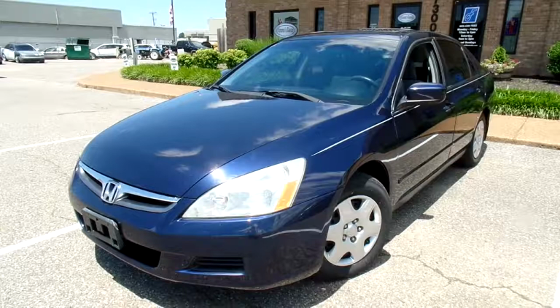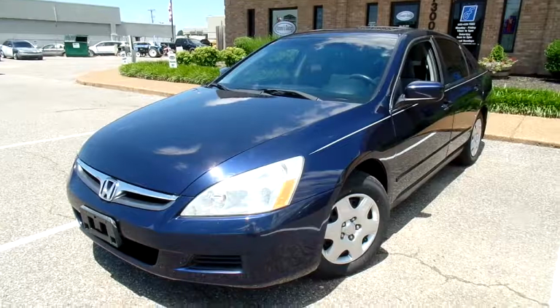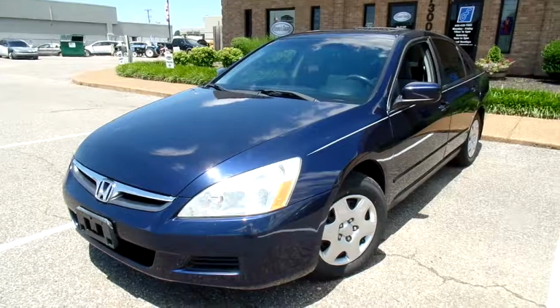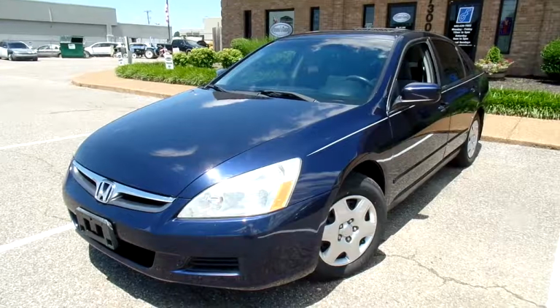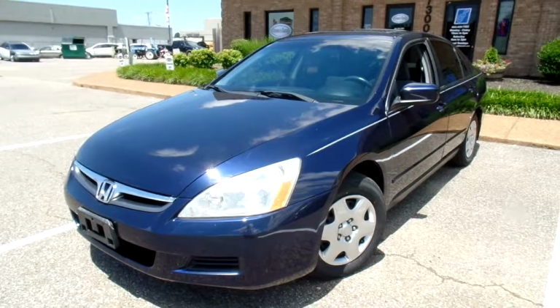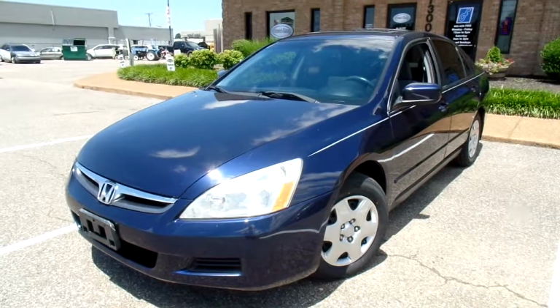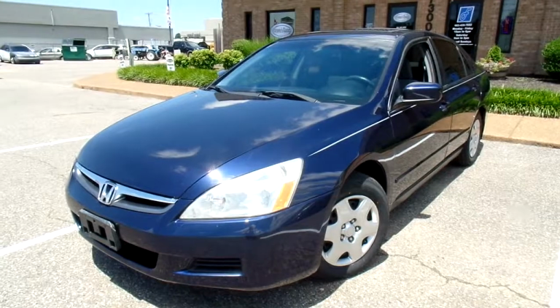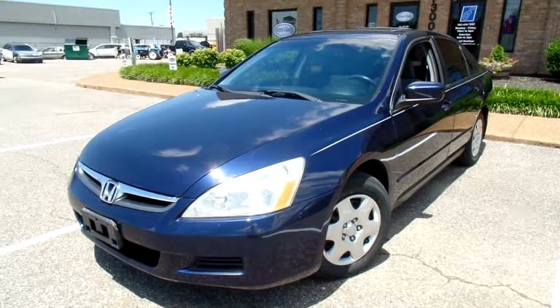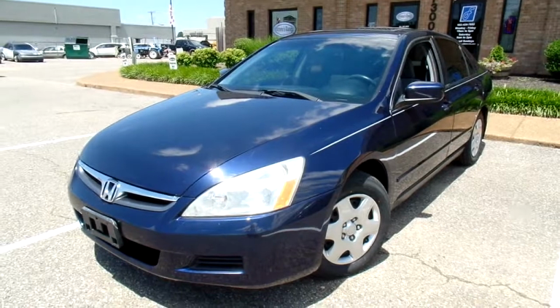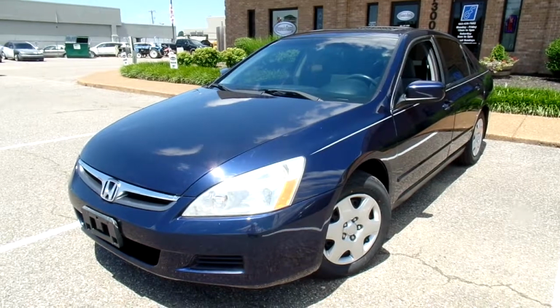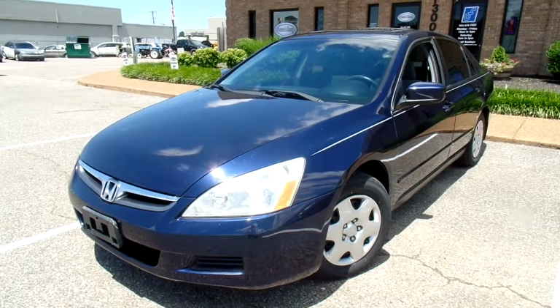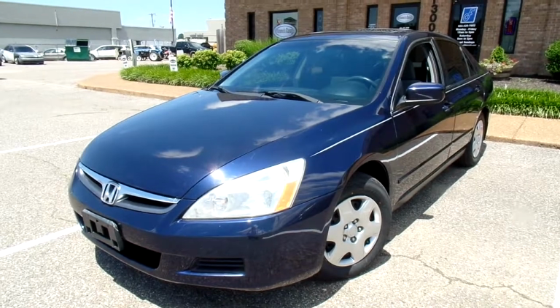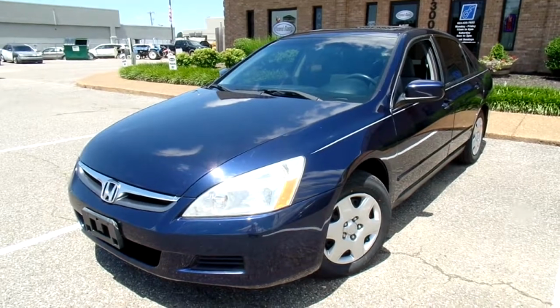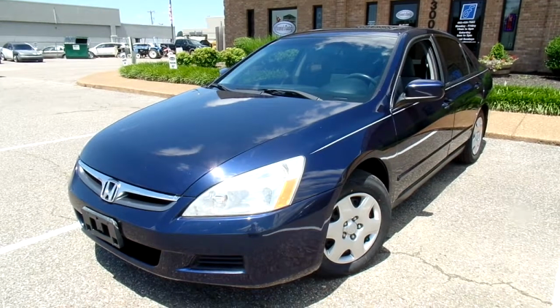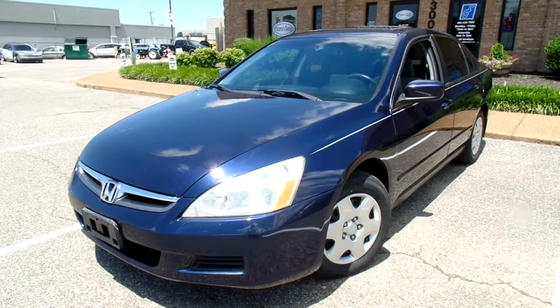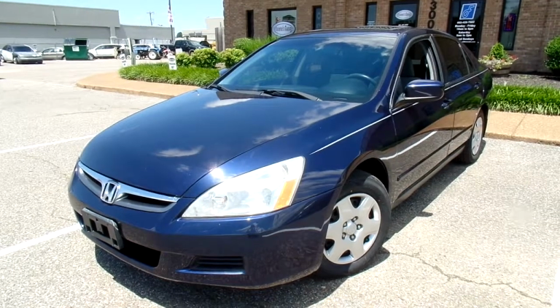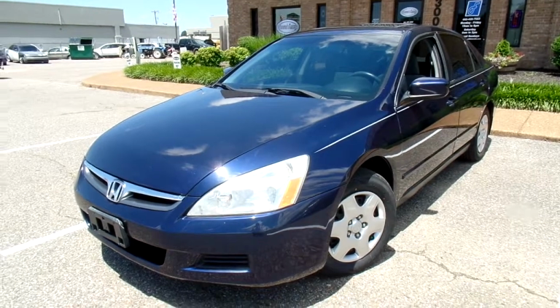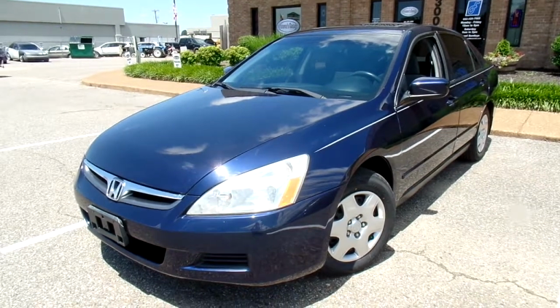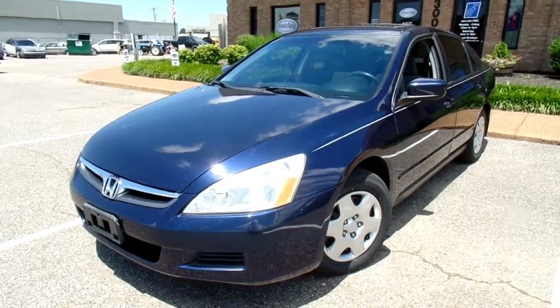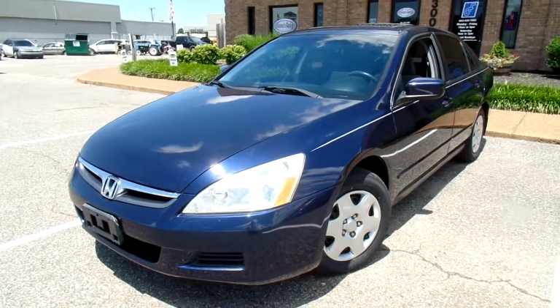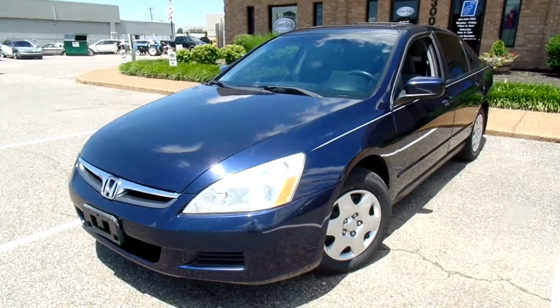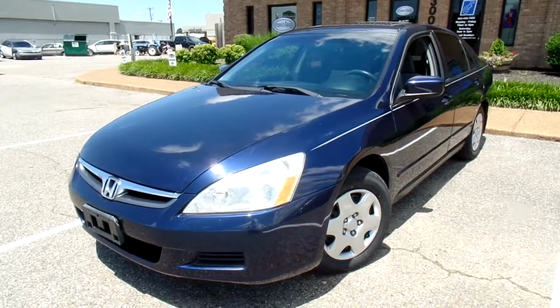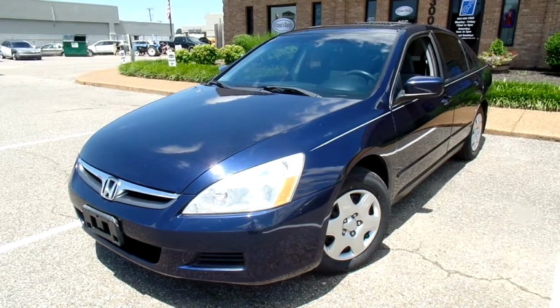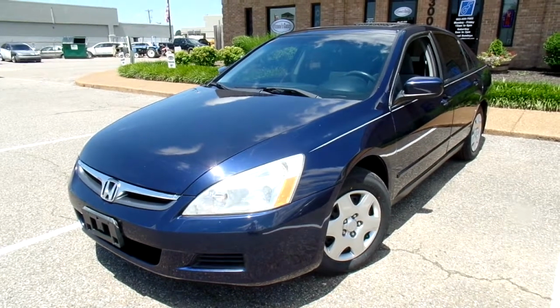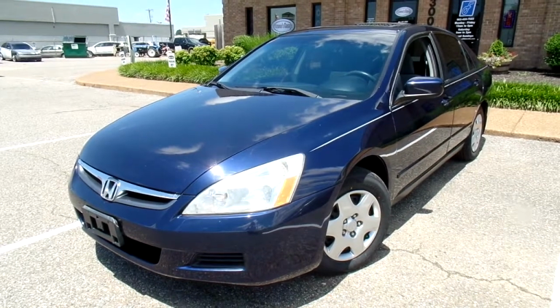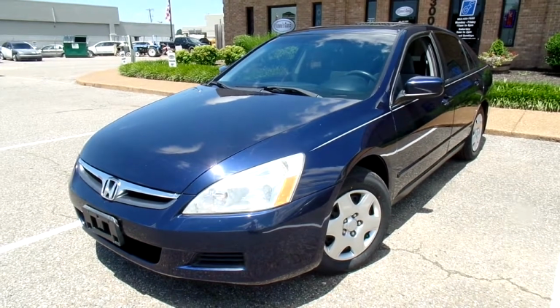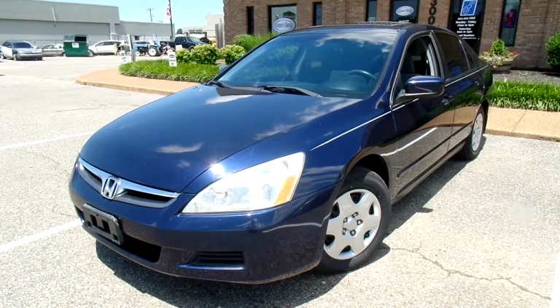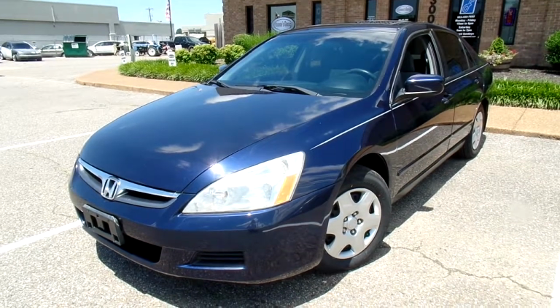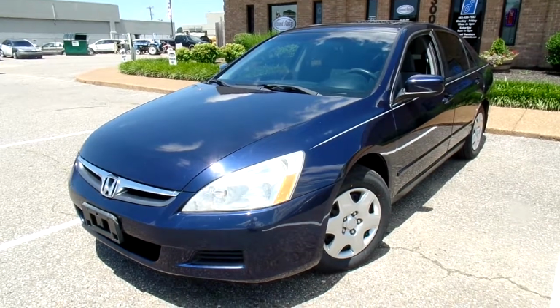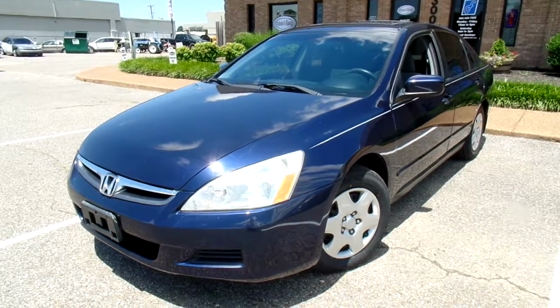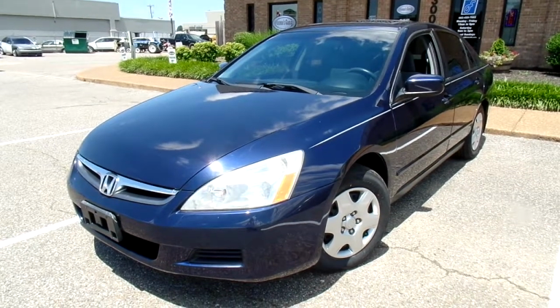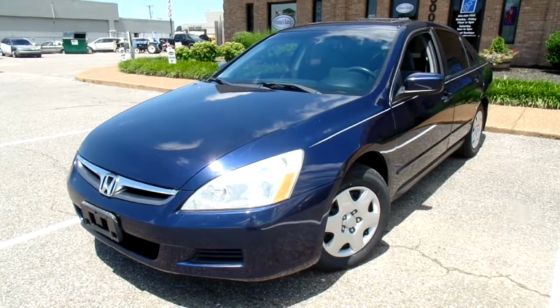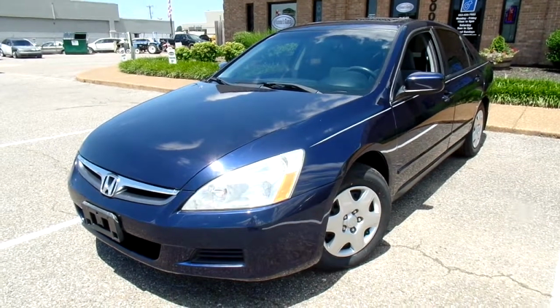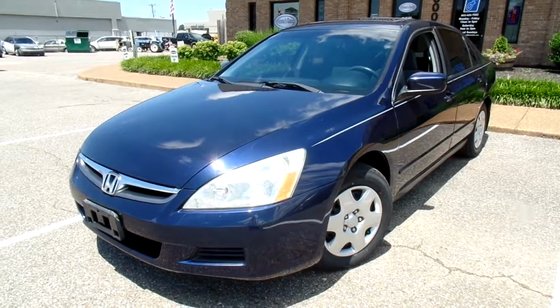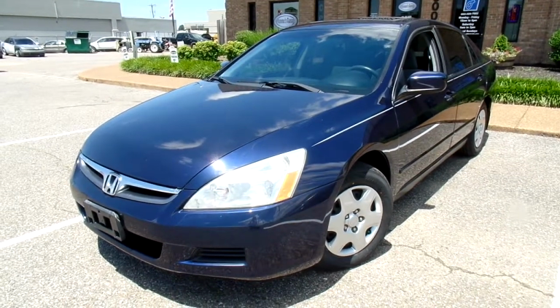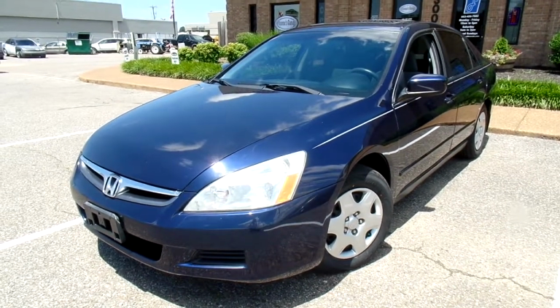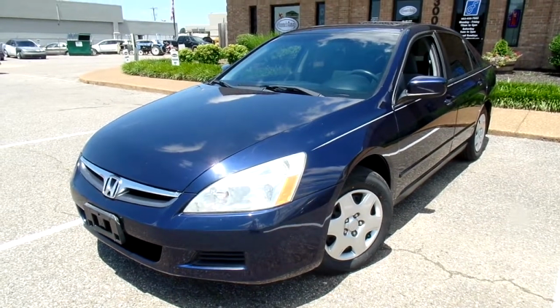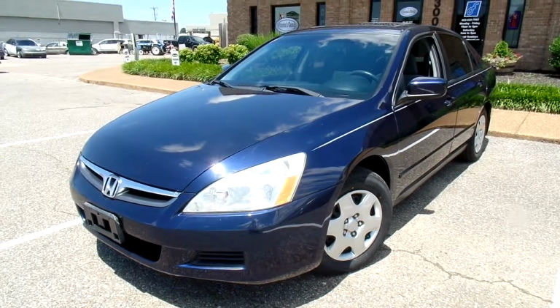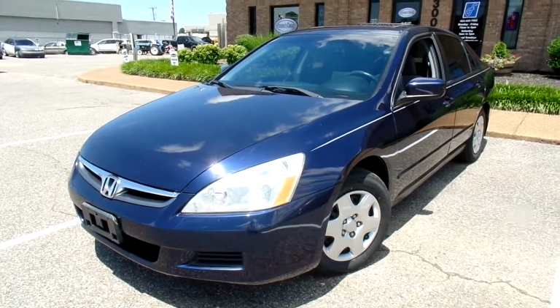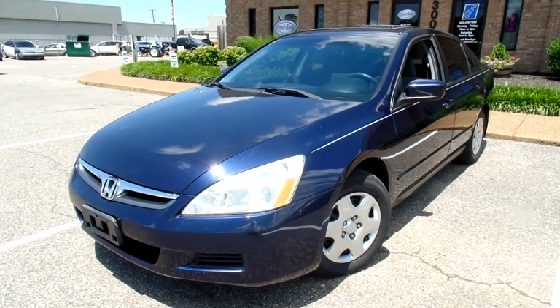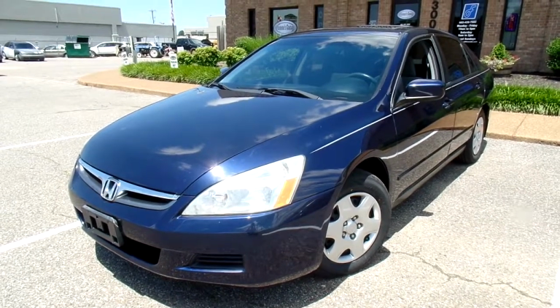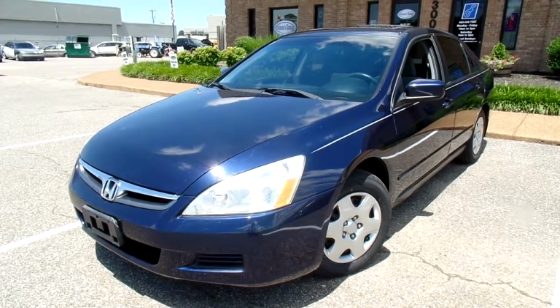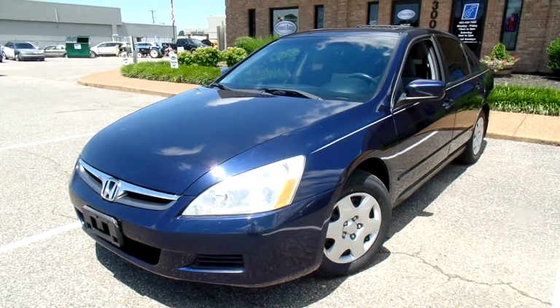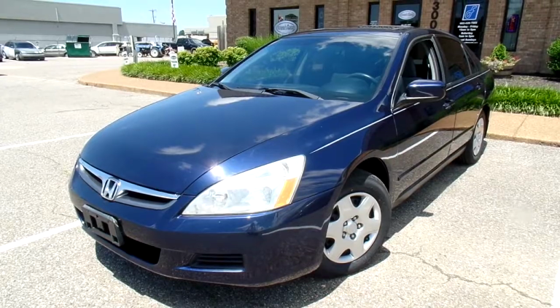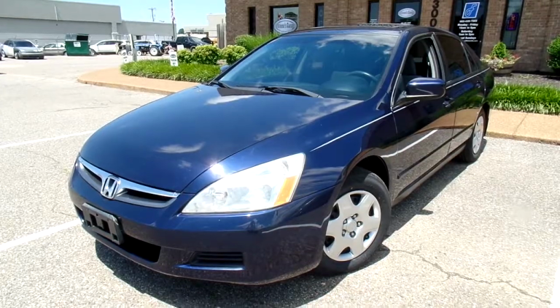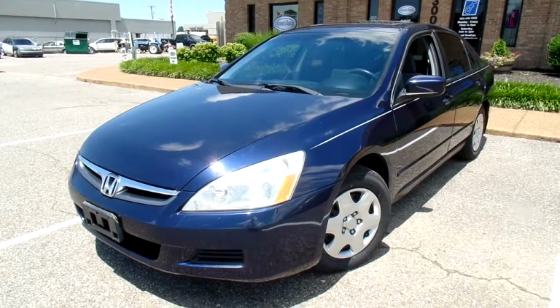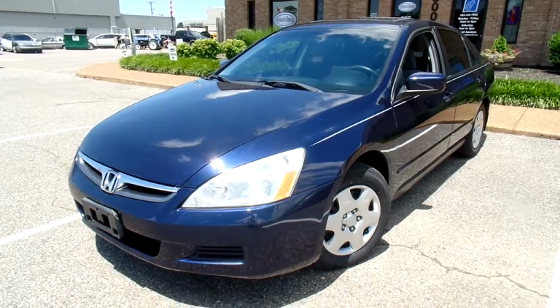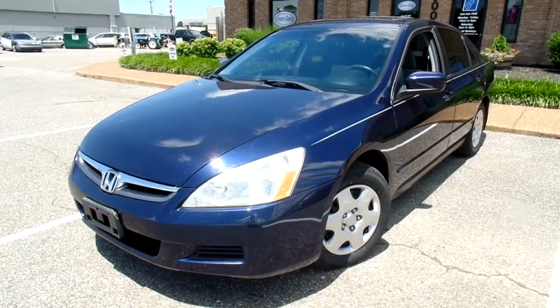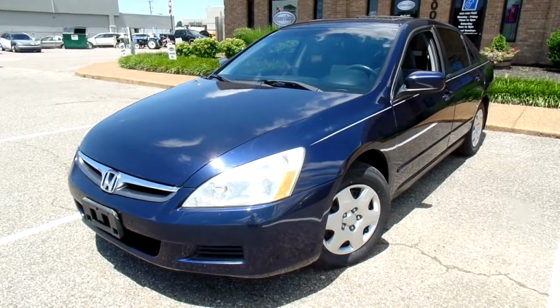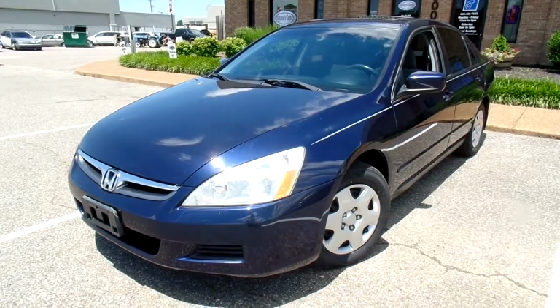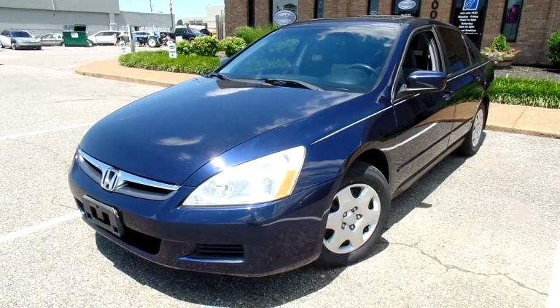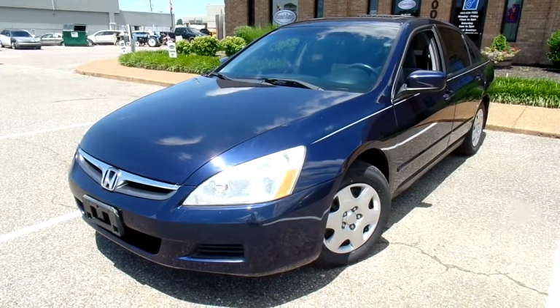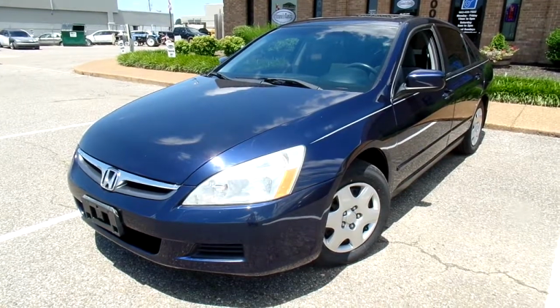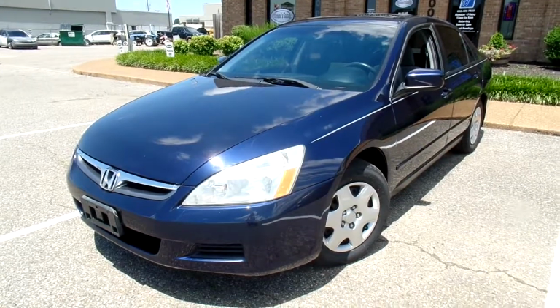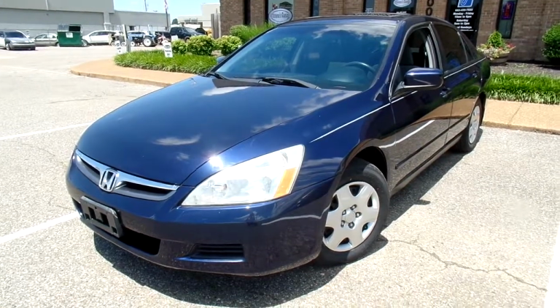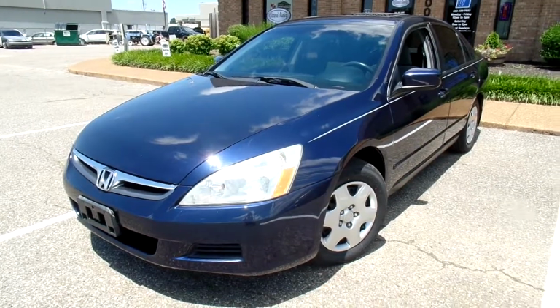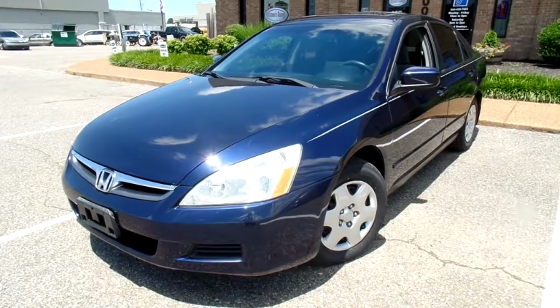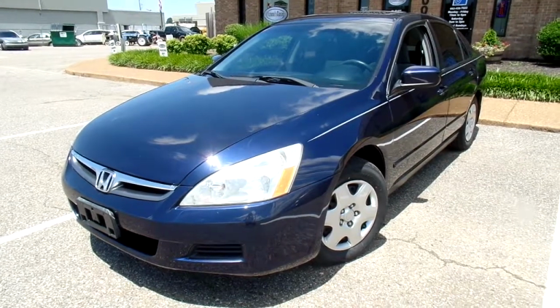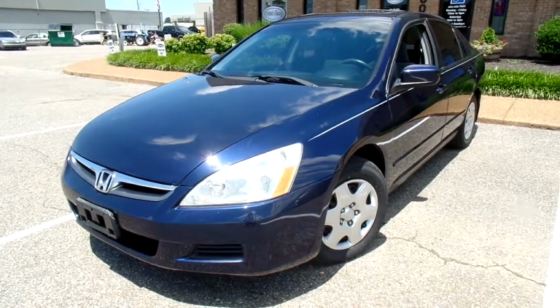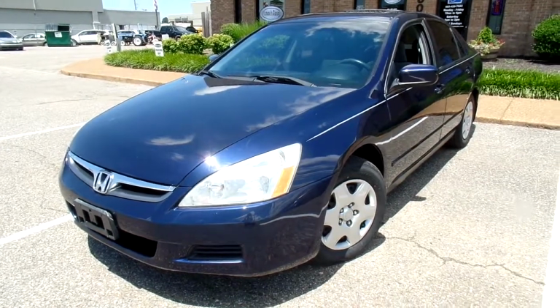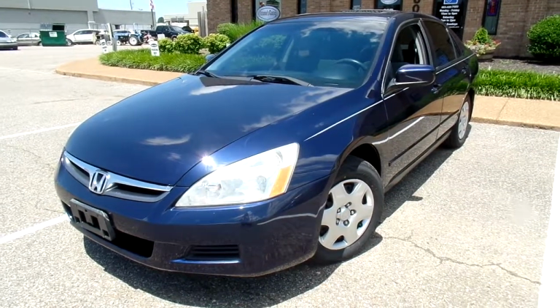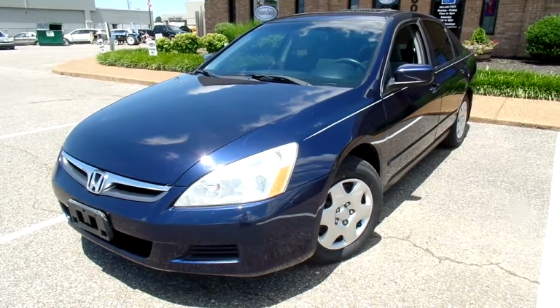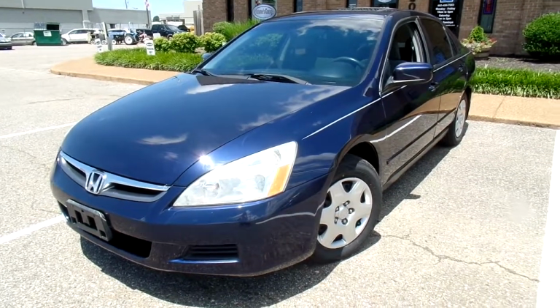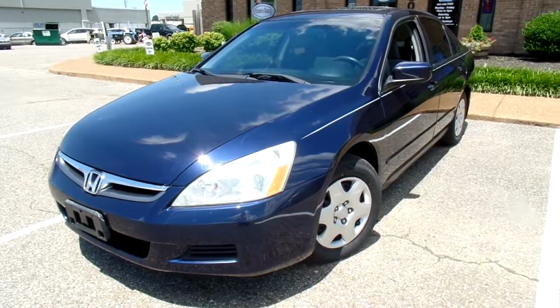Hi everyone, thanks for watching. This is Jillian with Flywheel Motors and today I want to quickly introduce you to this 2006 Honda Accord.